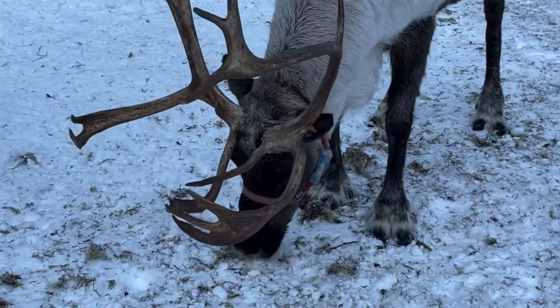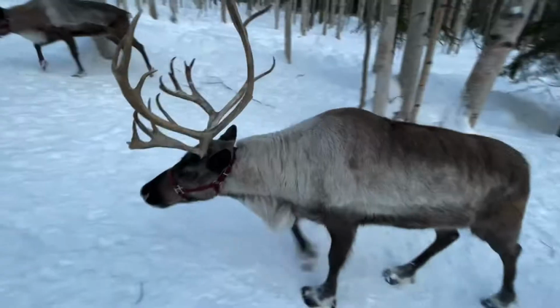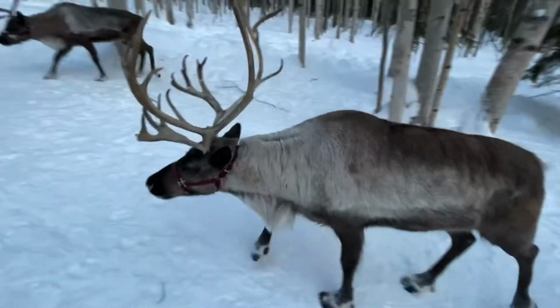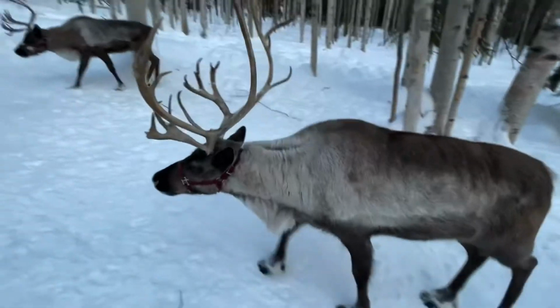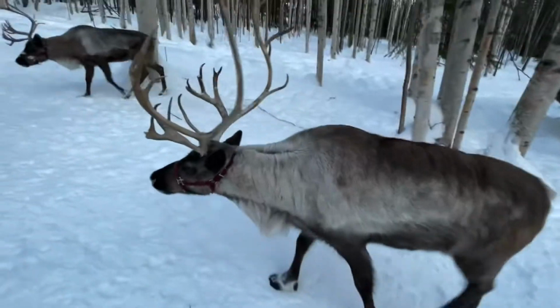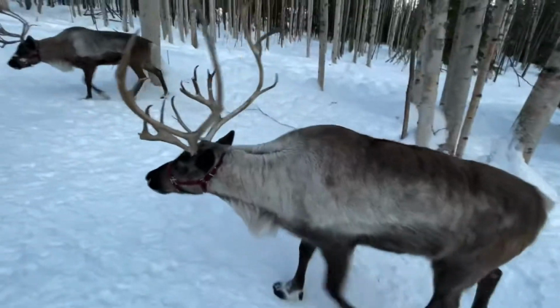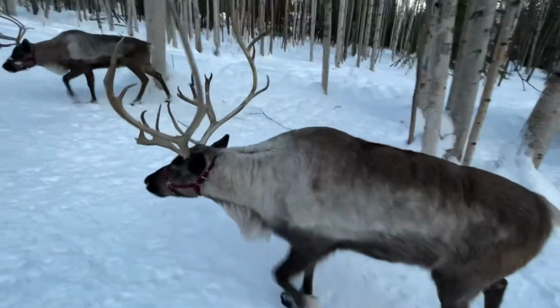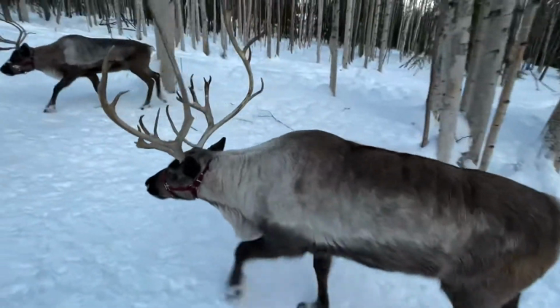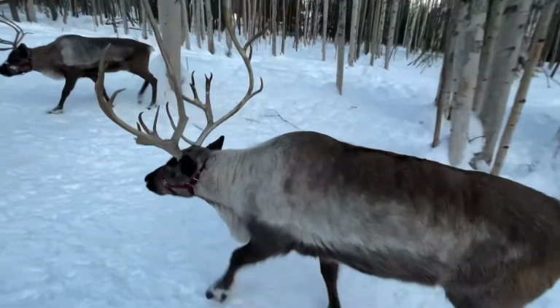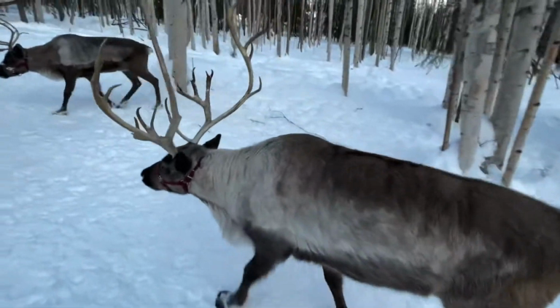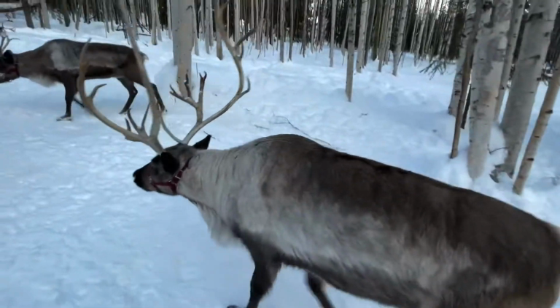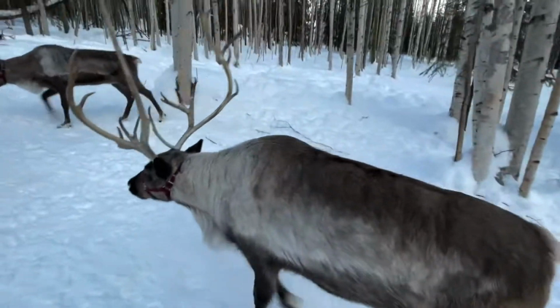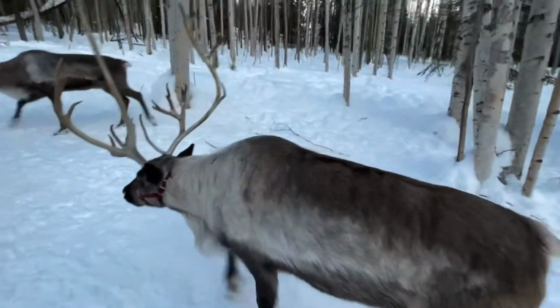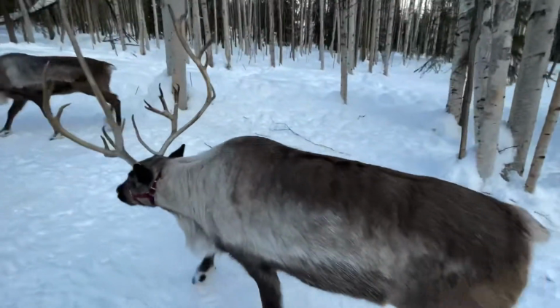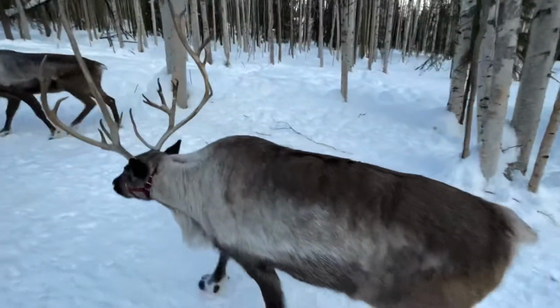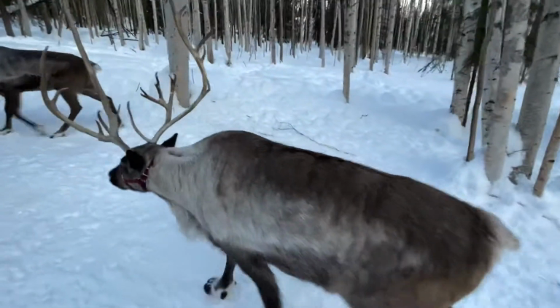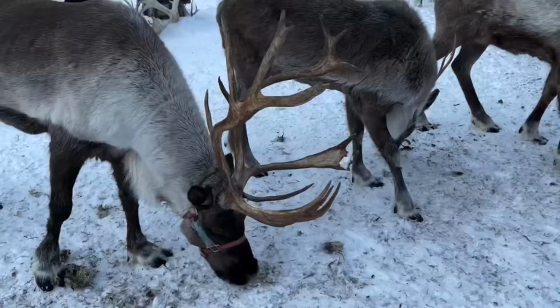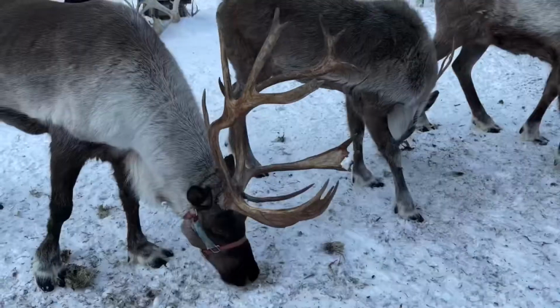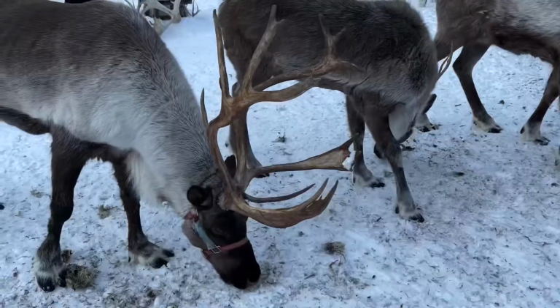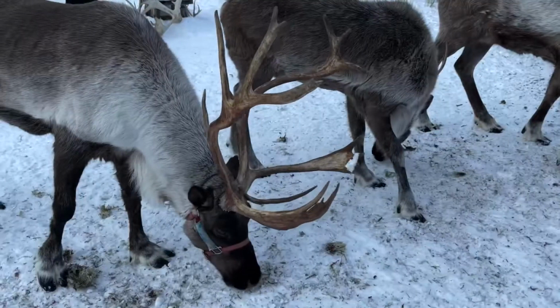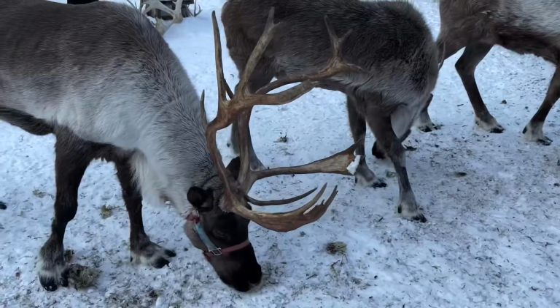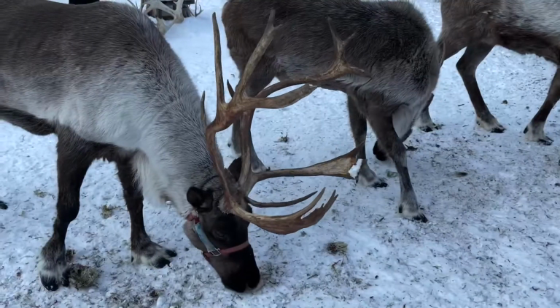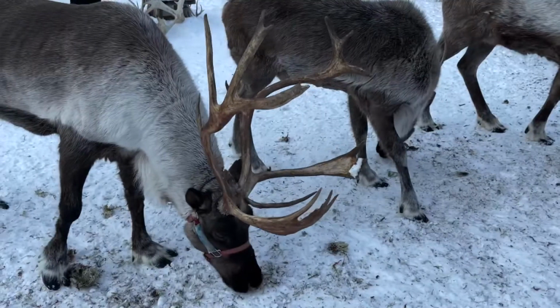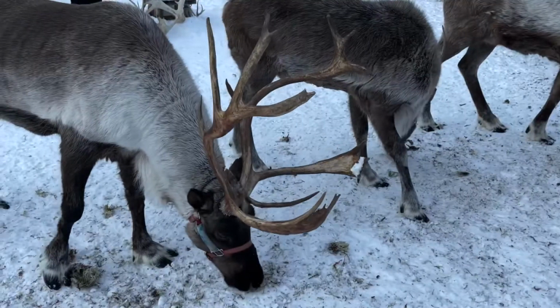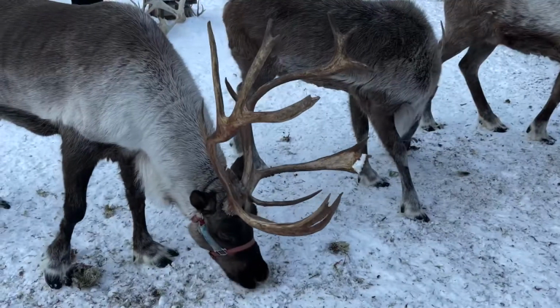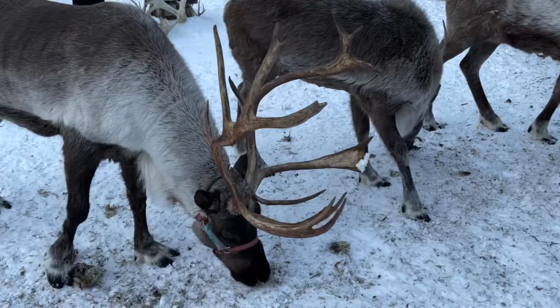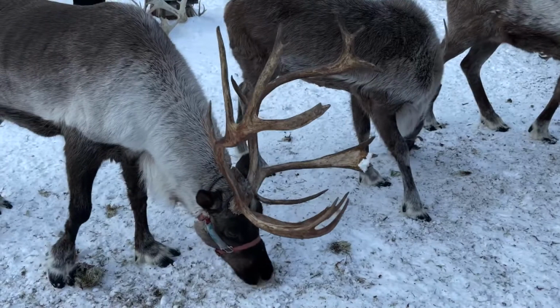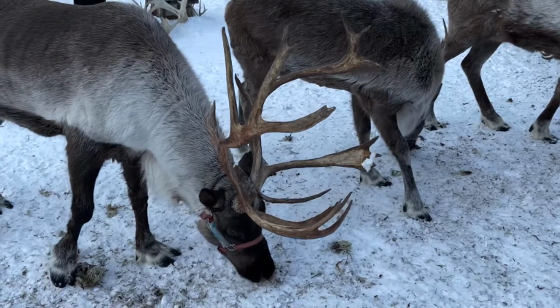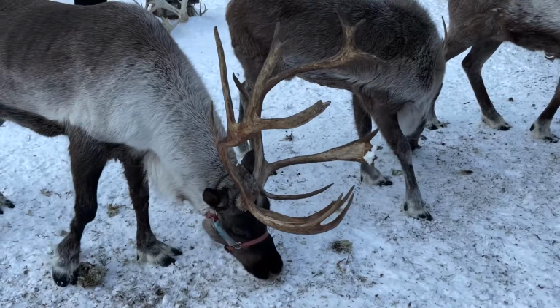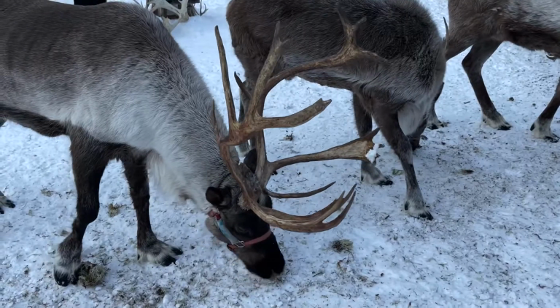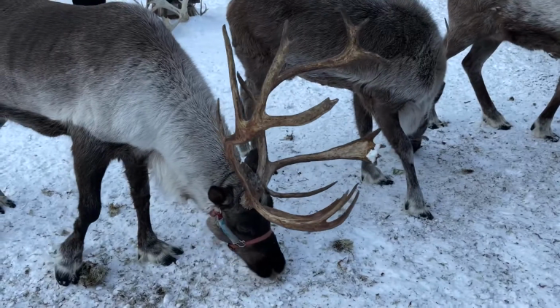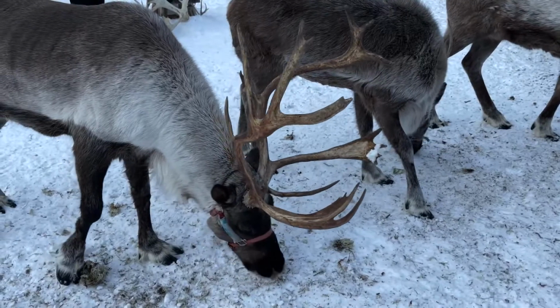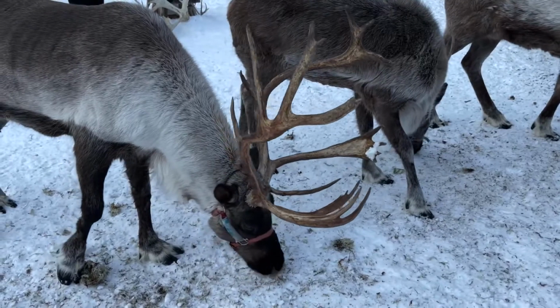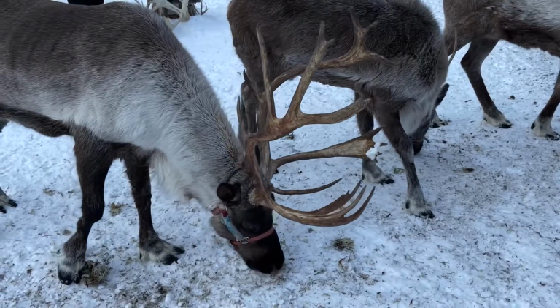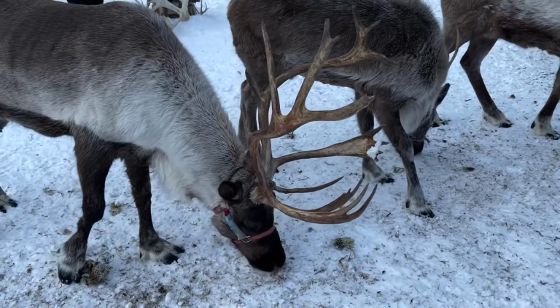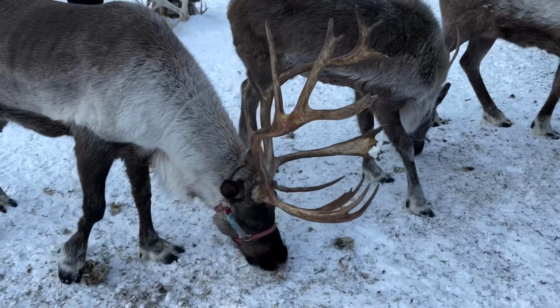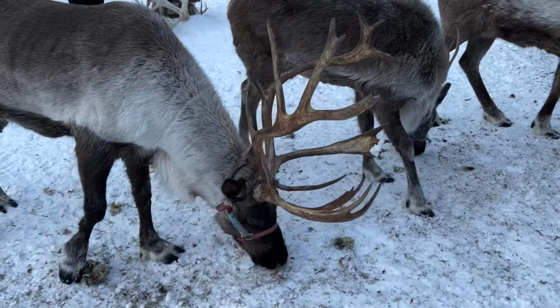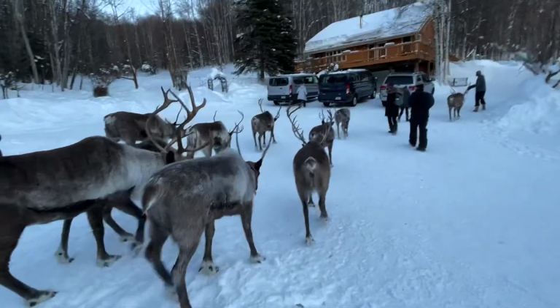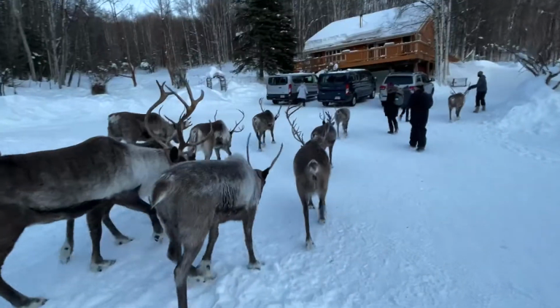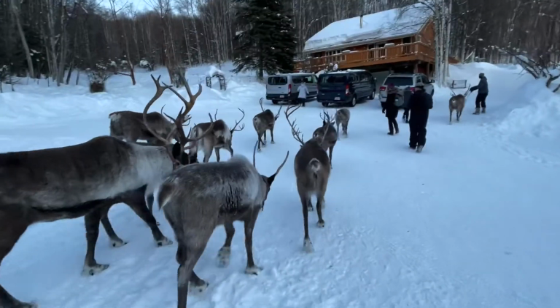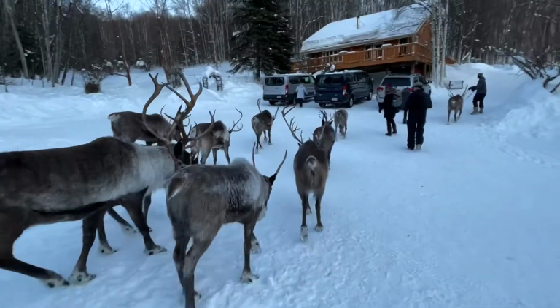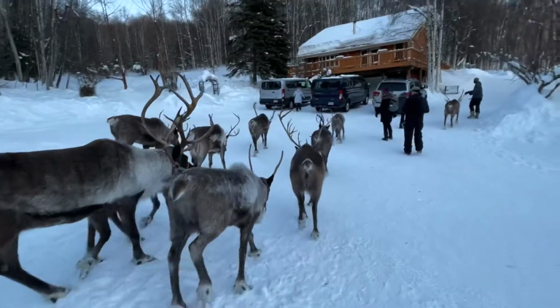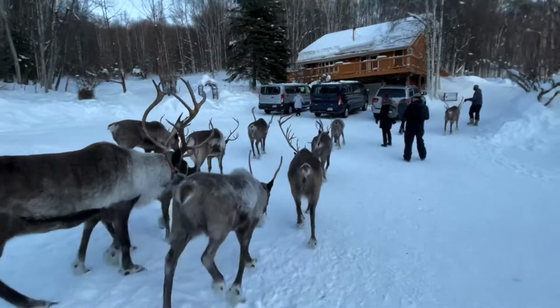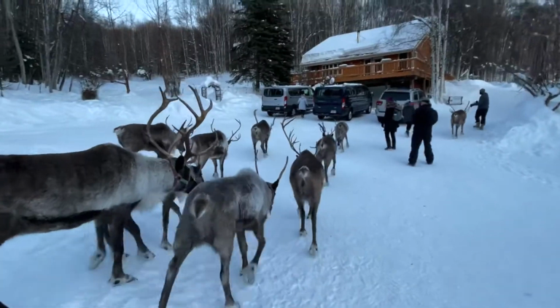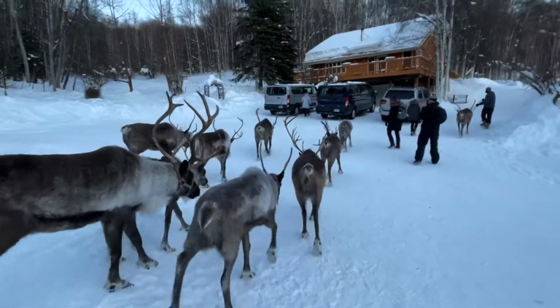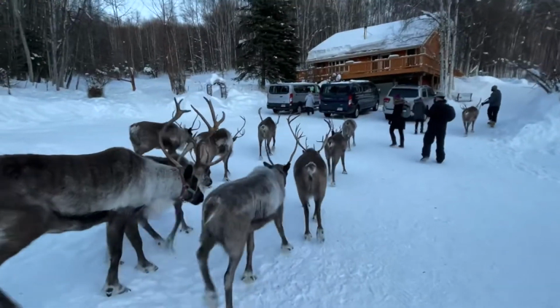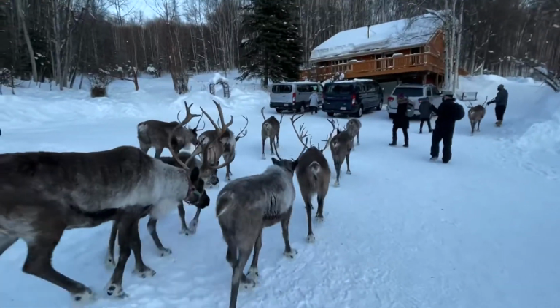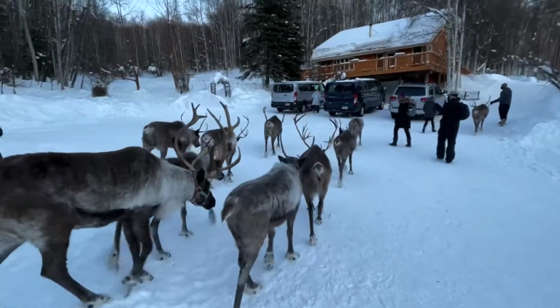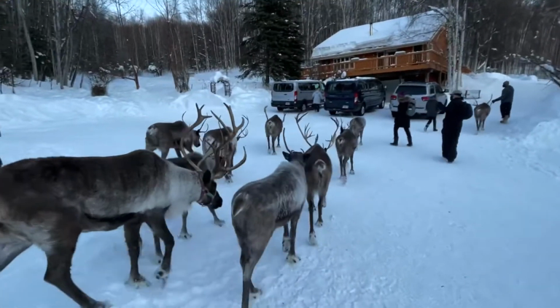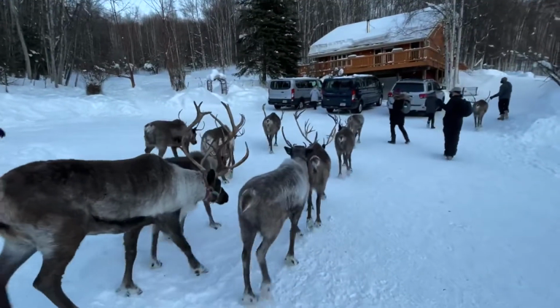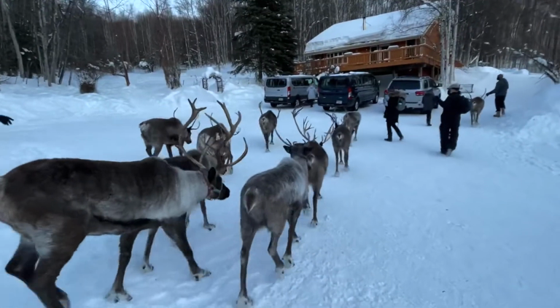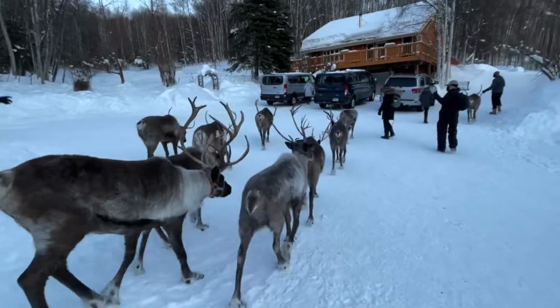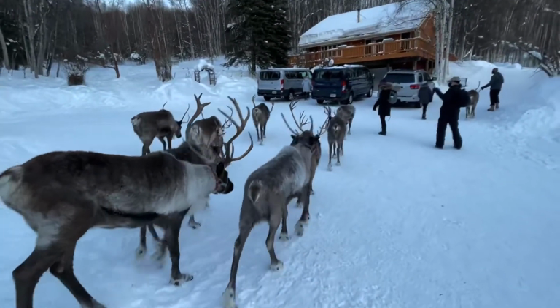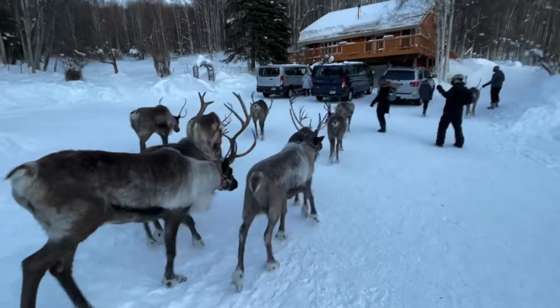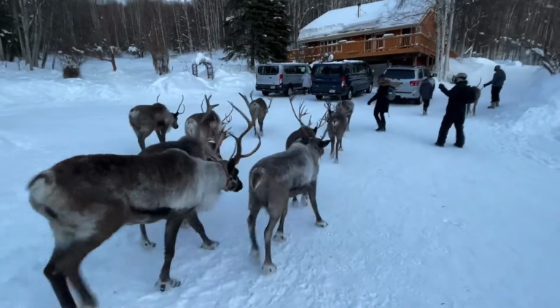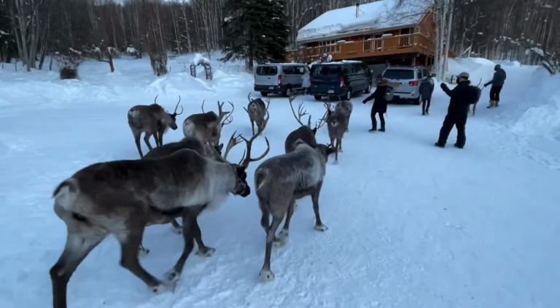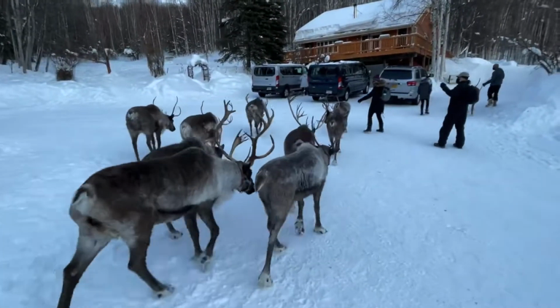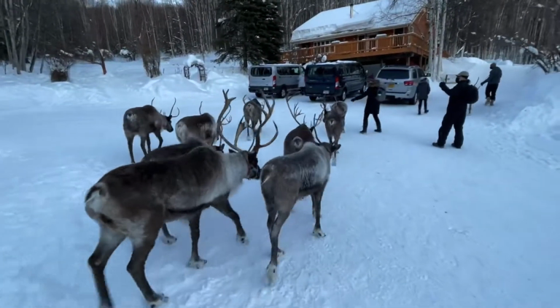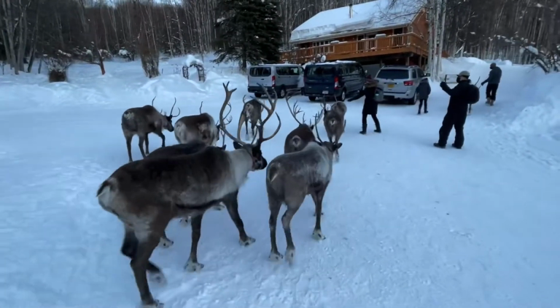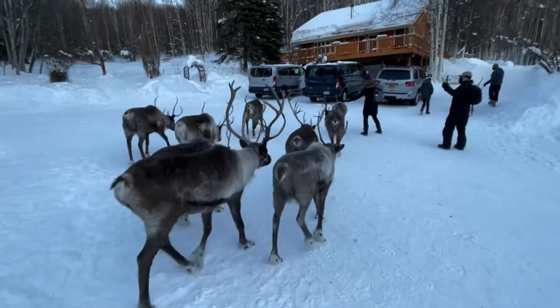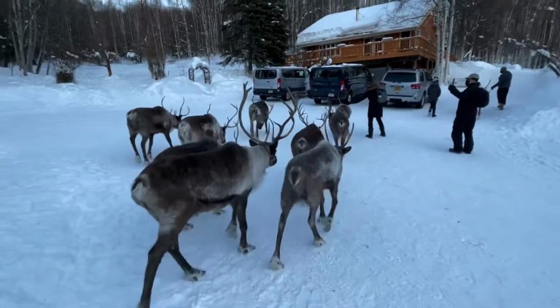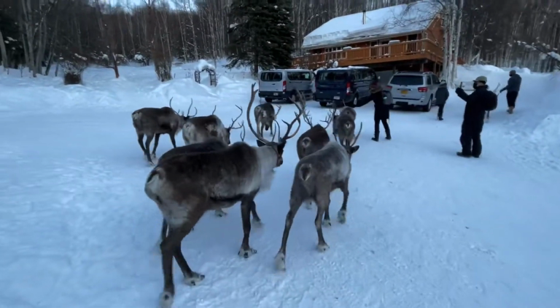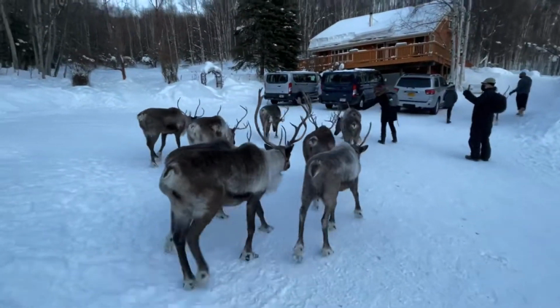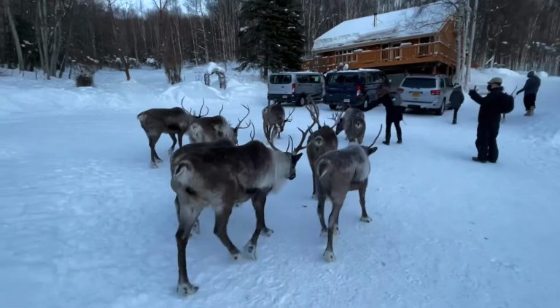Before we walk with reindeer, they munch on lichen at Running Reindeer Ranch, a family farm just north of Fairbanks, Alaska.